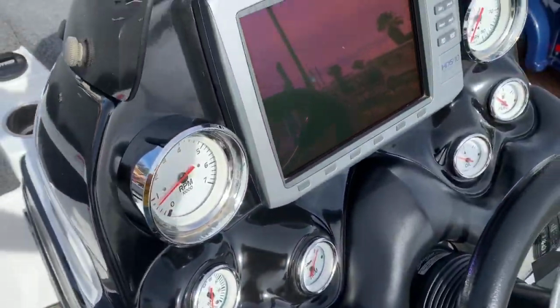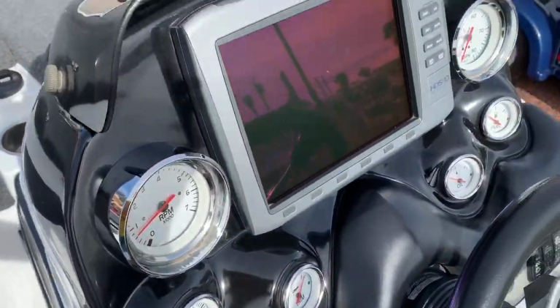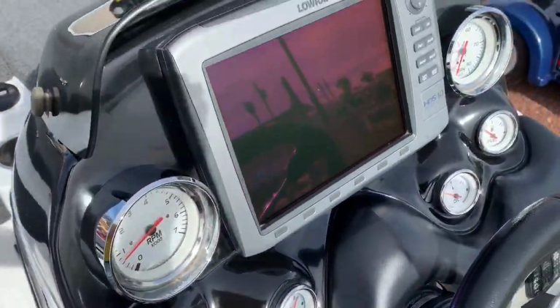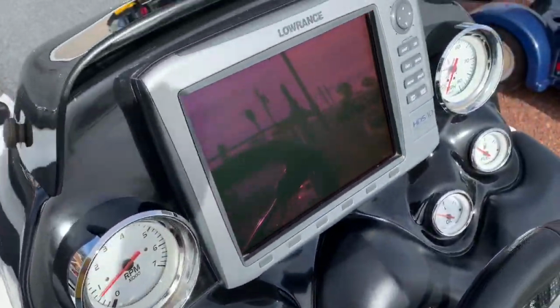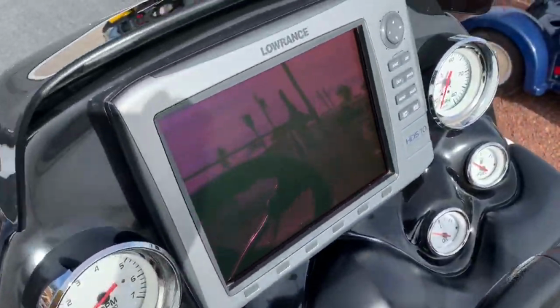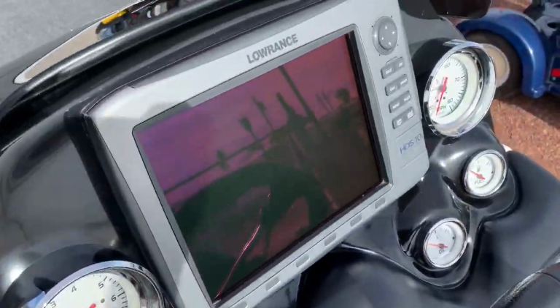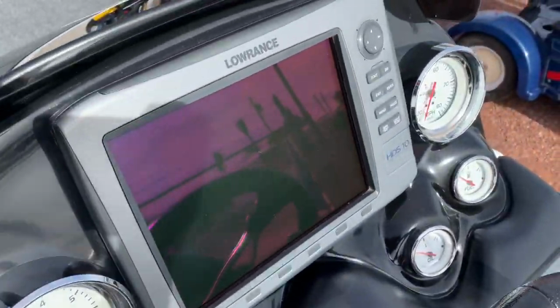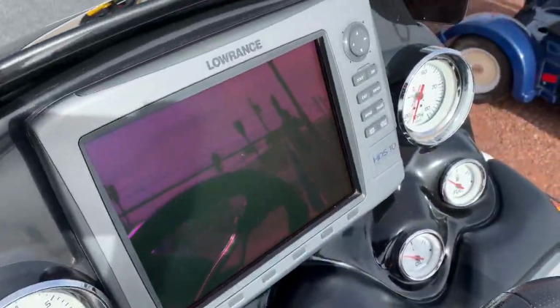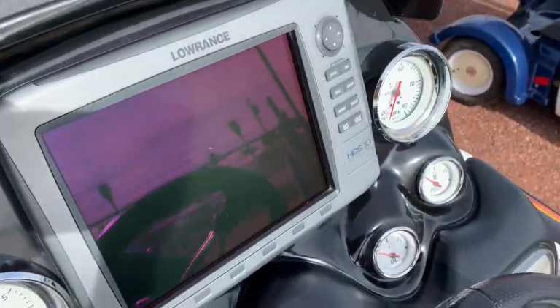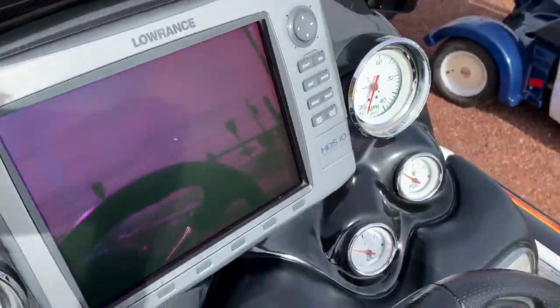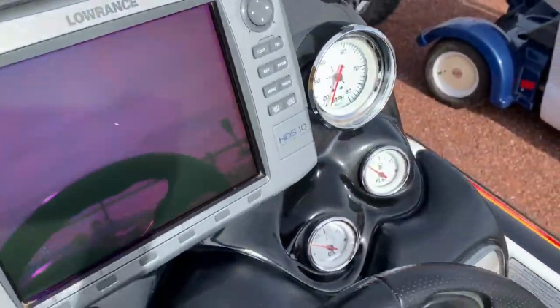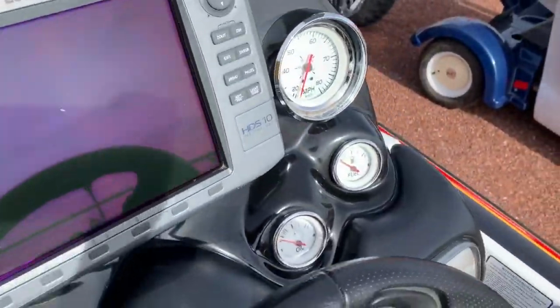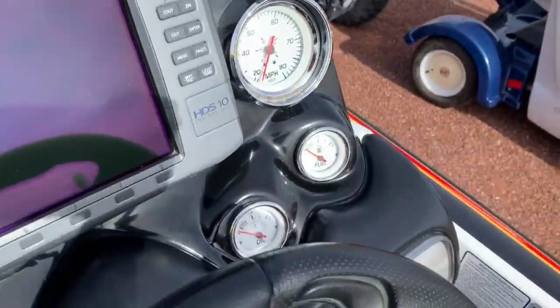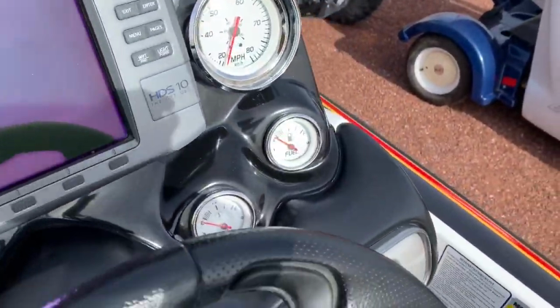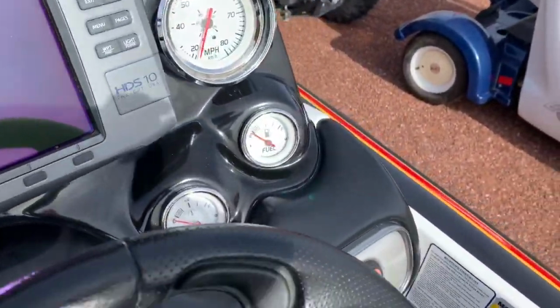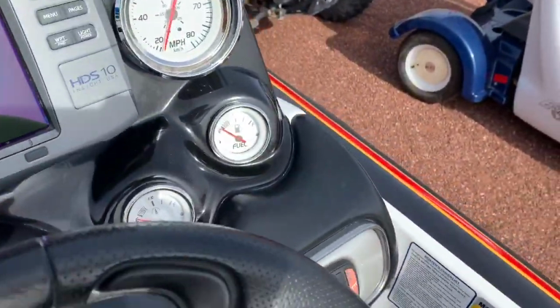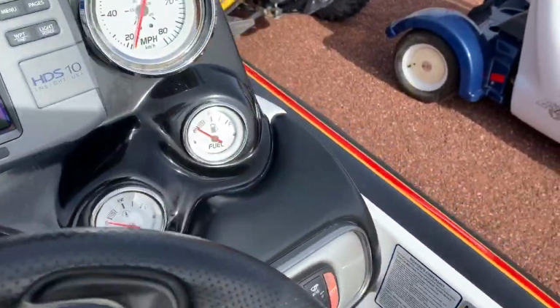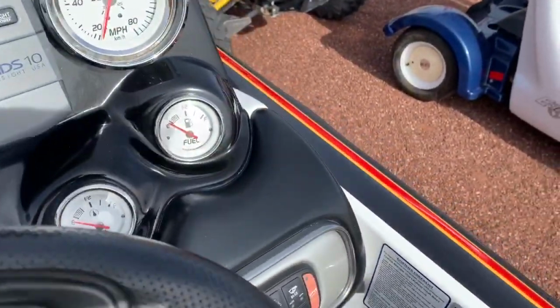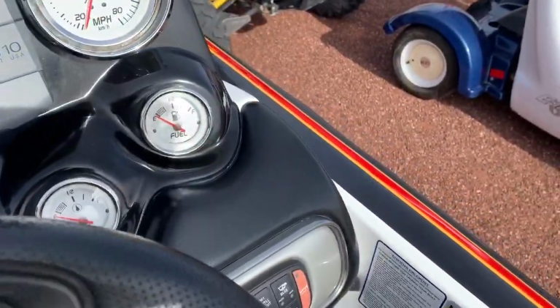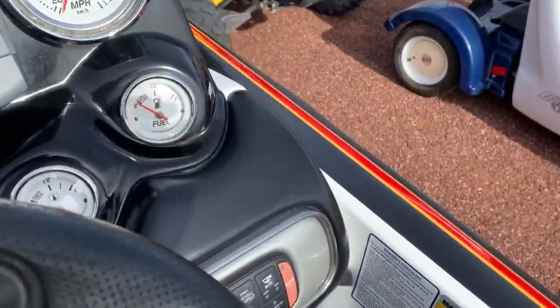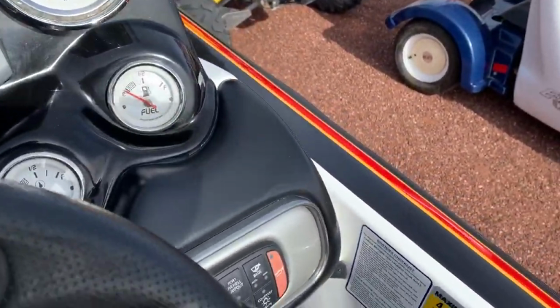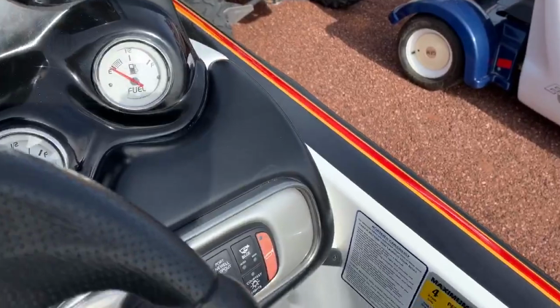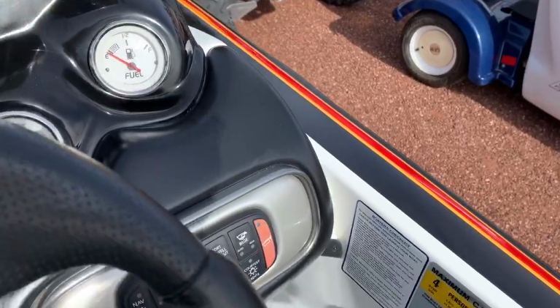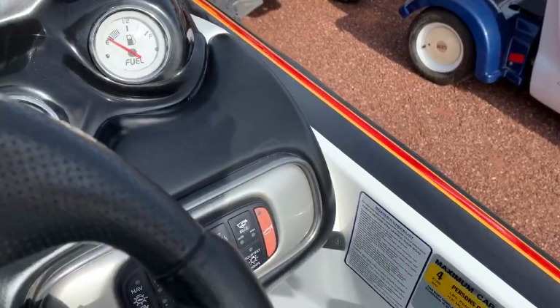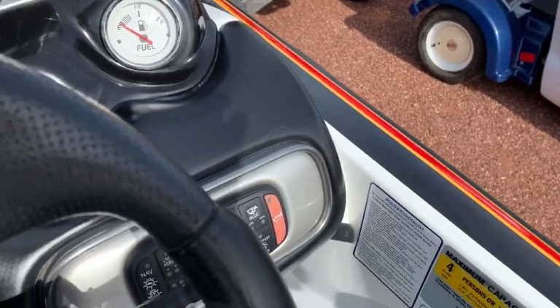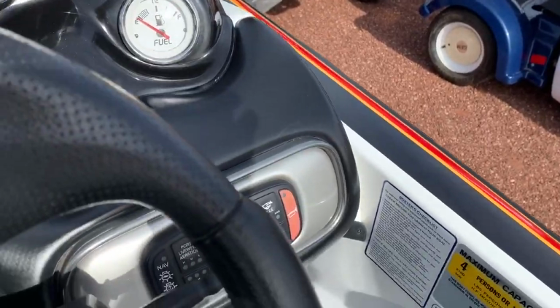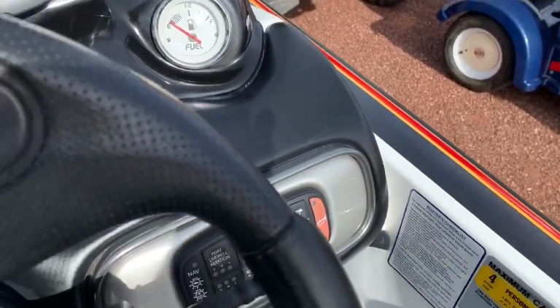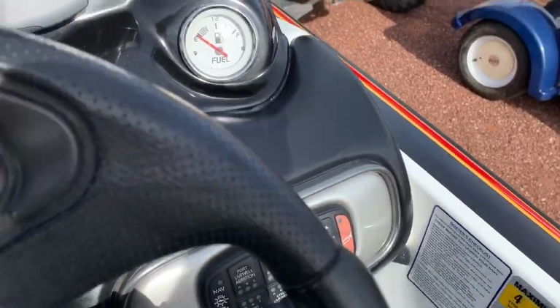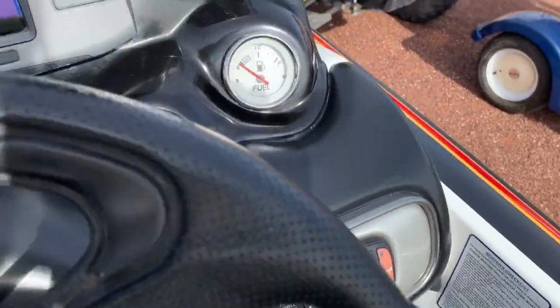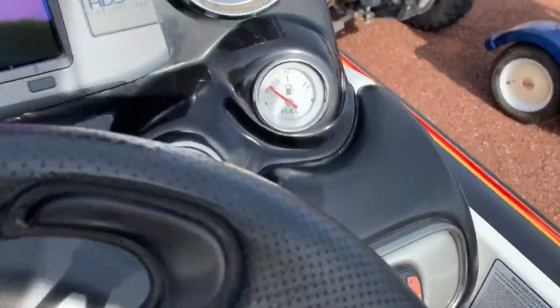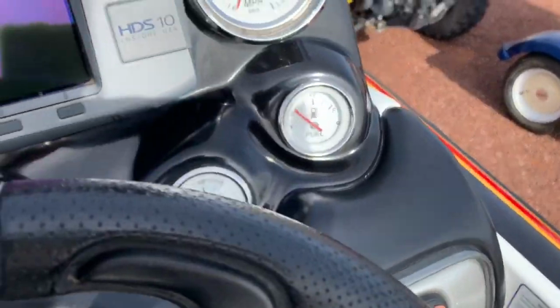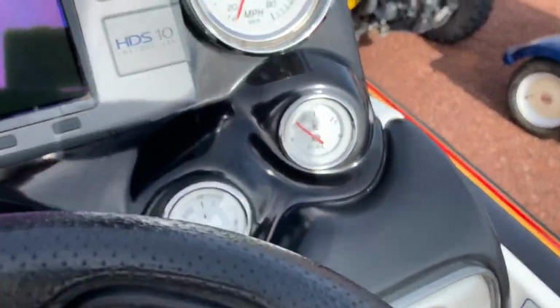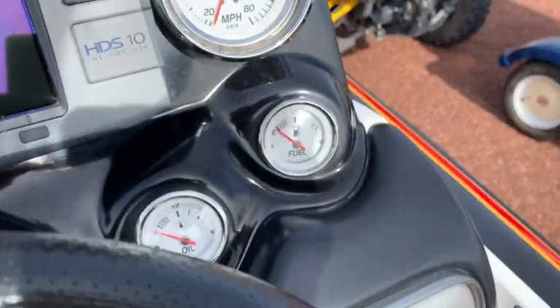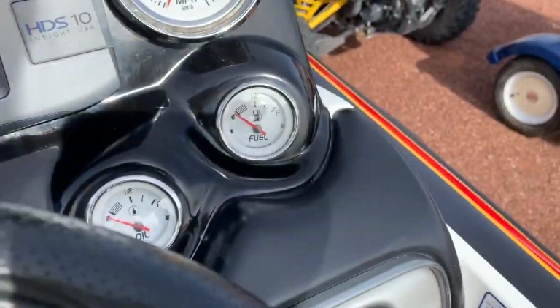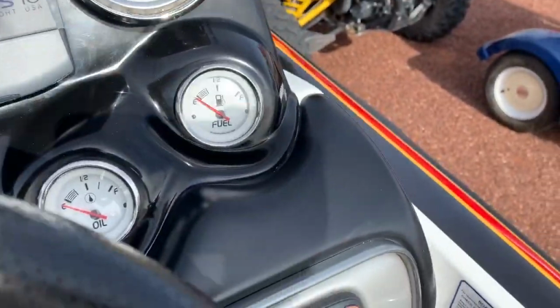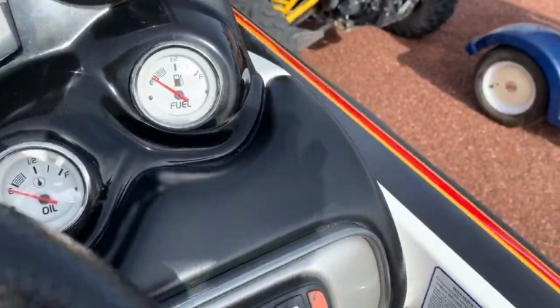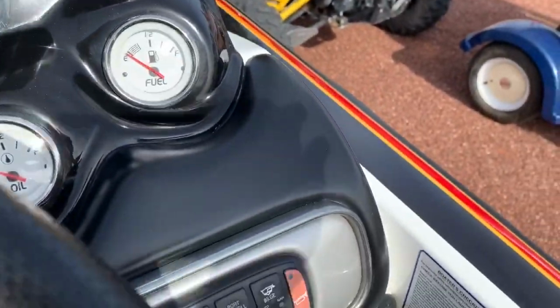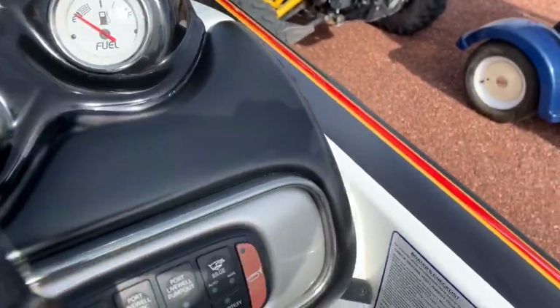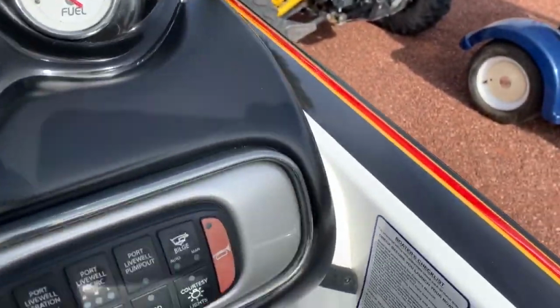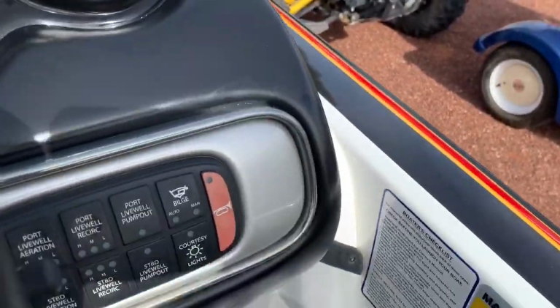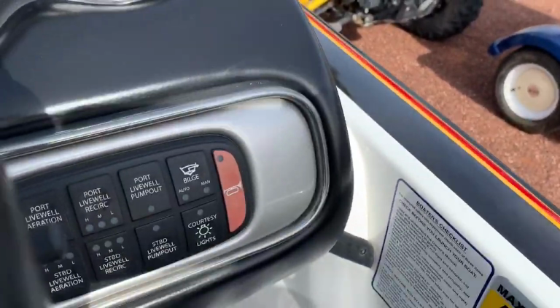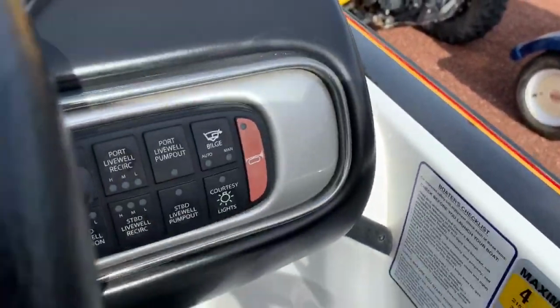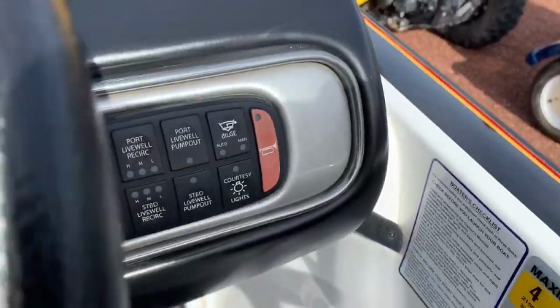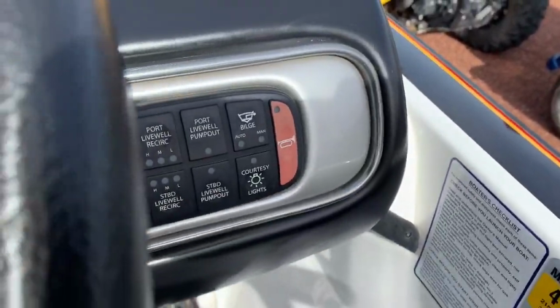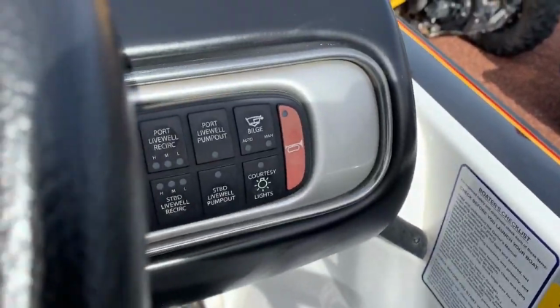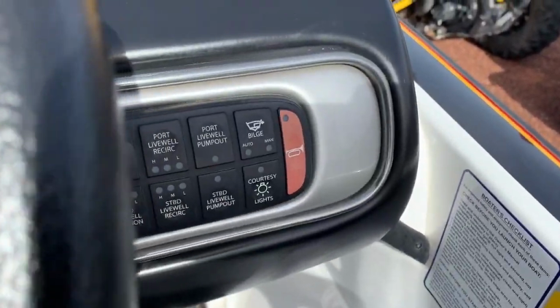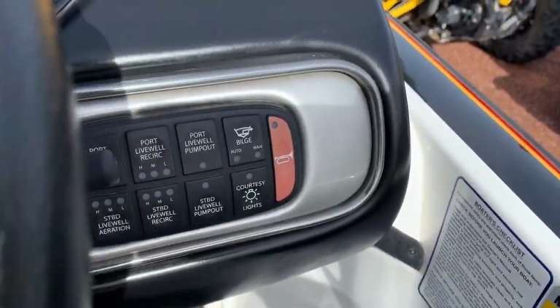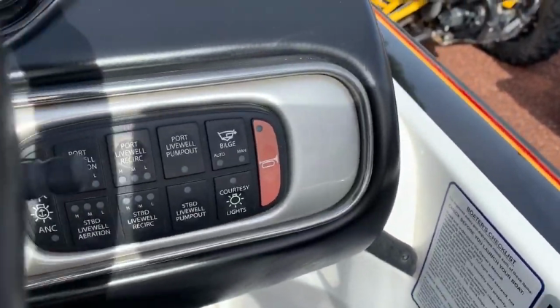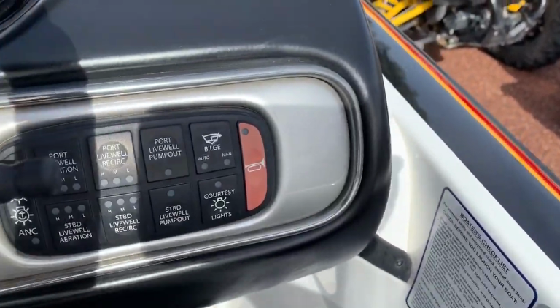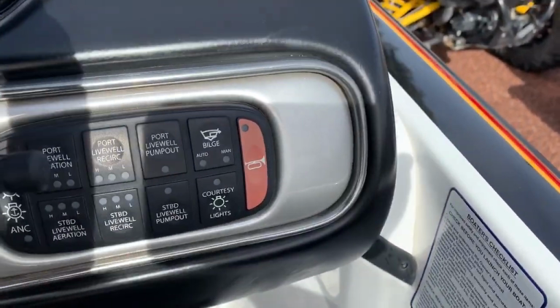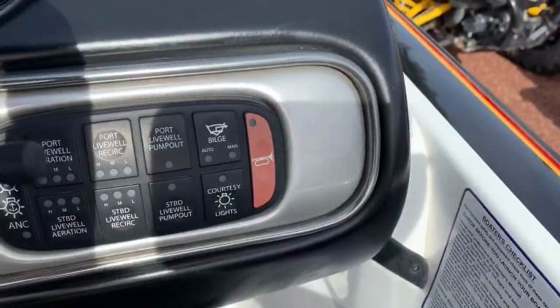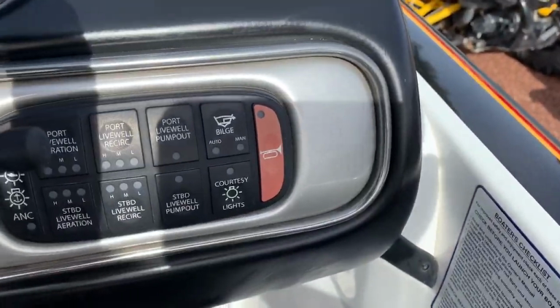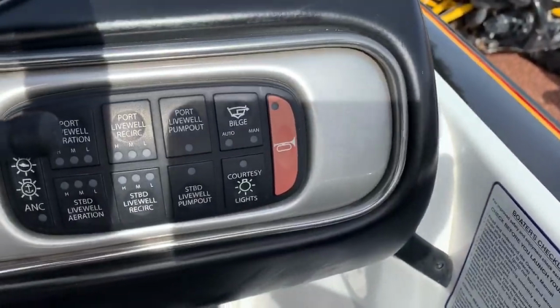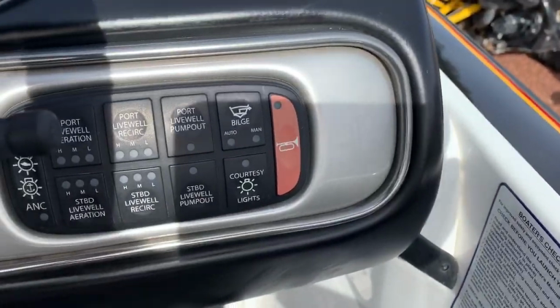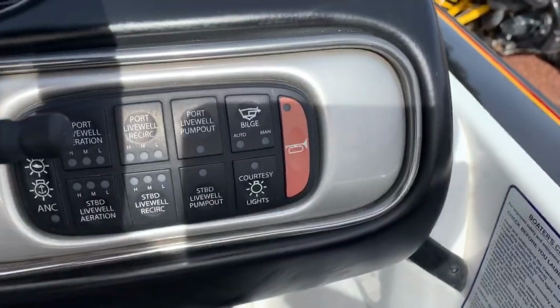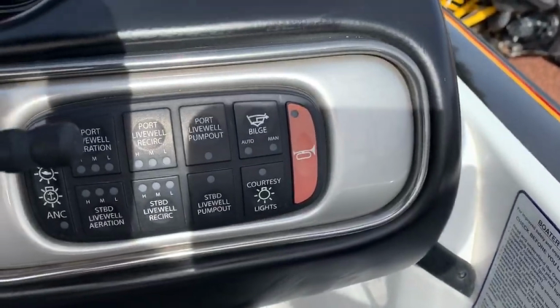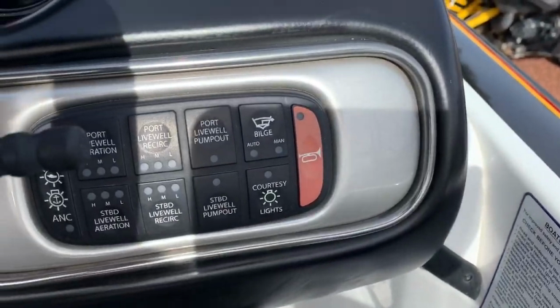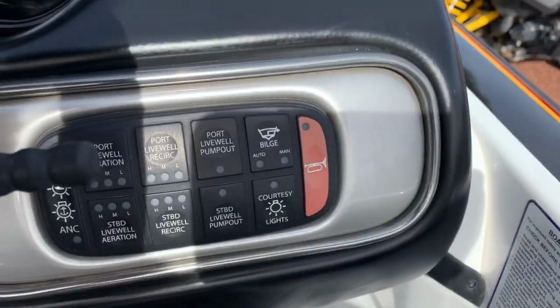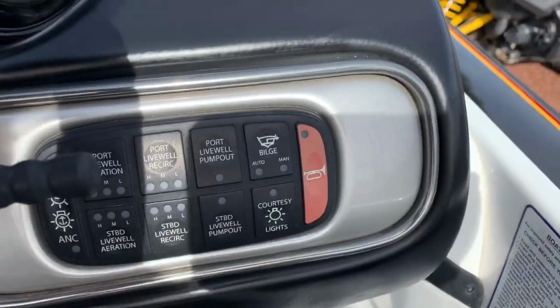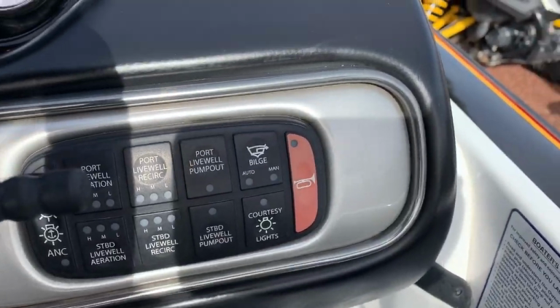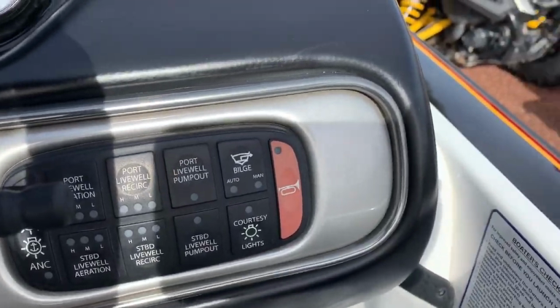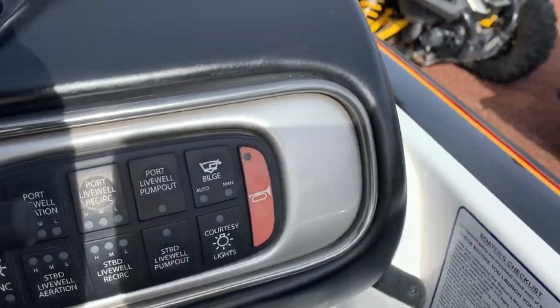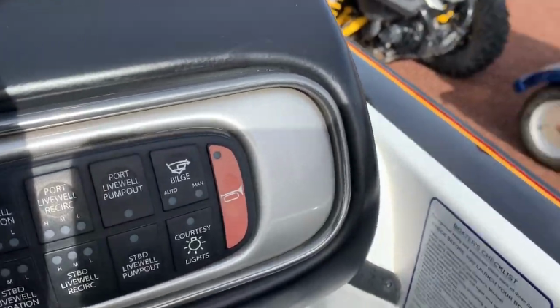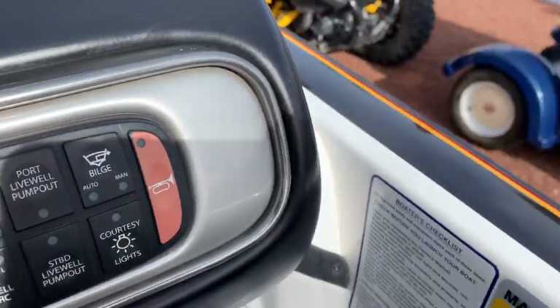It just rained and we cleaned it, so it's pretty clean. There's all the gauges, all over the boat.